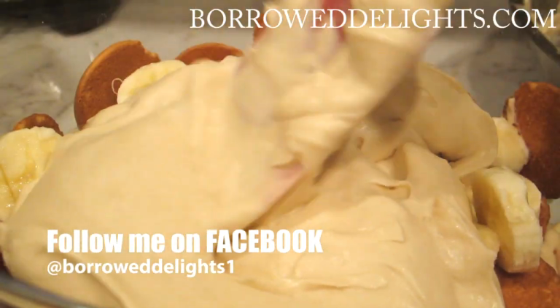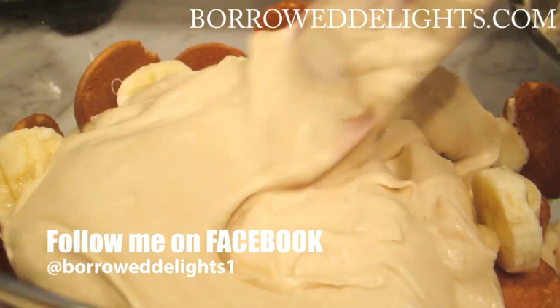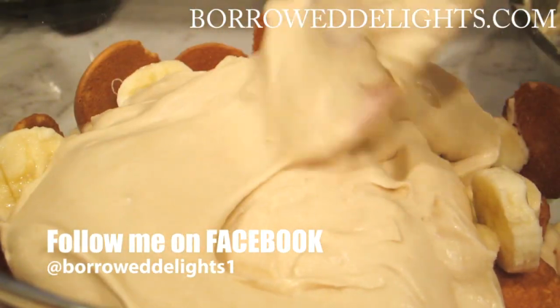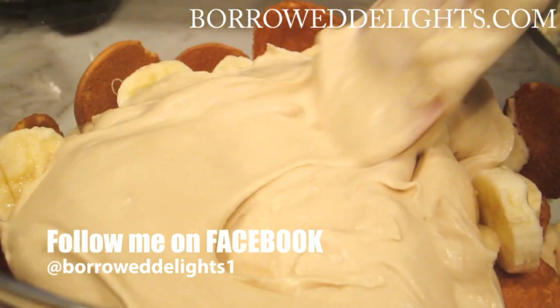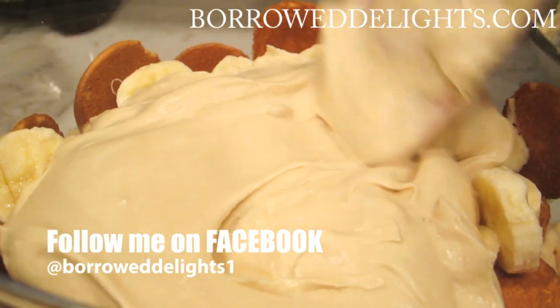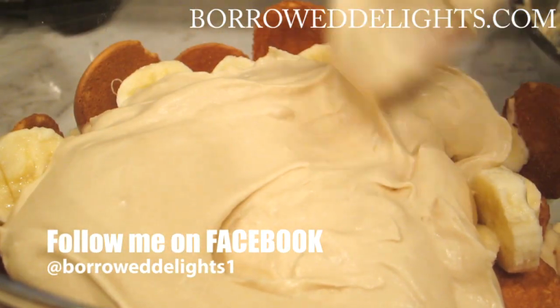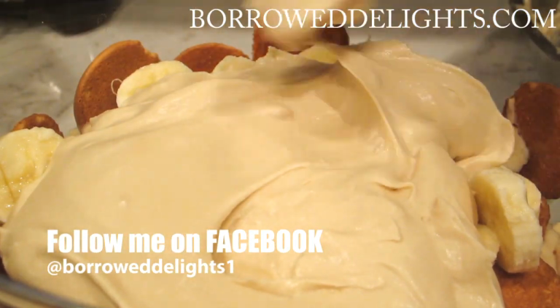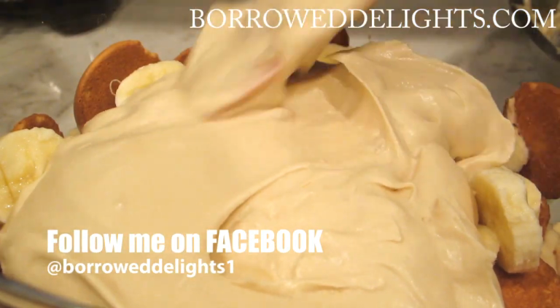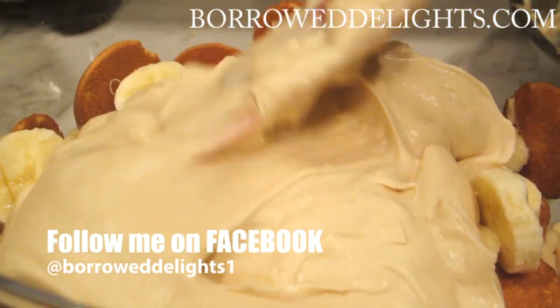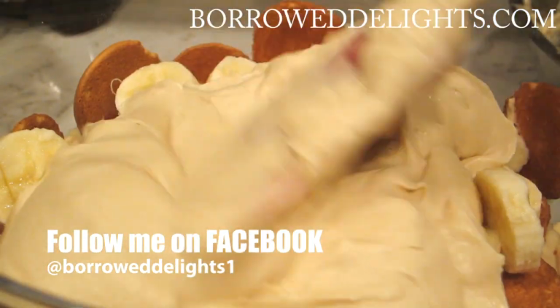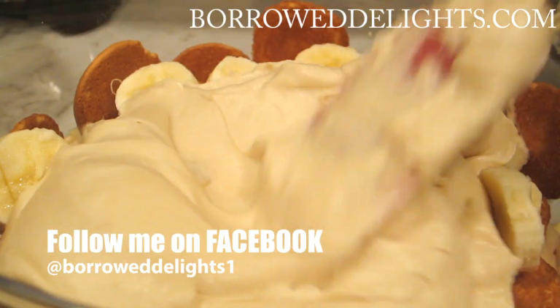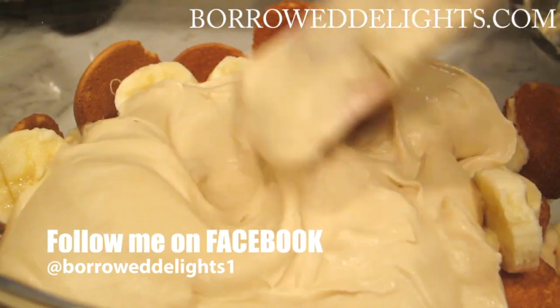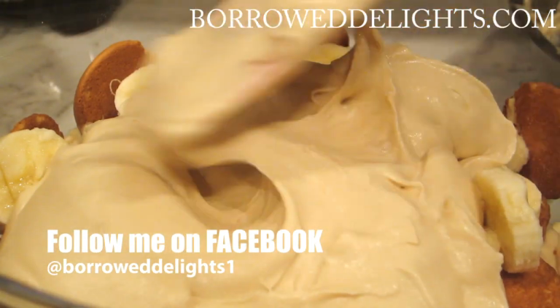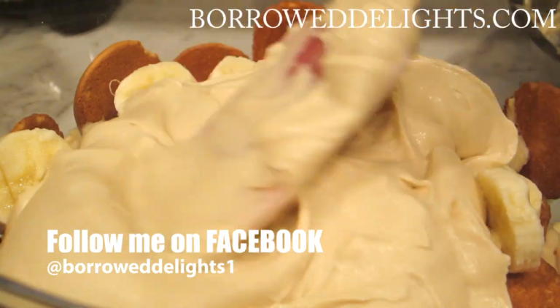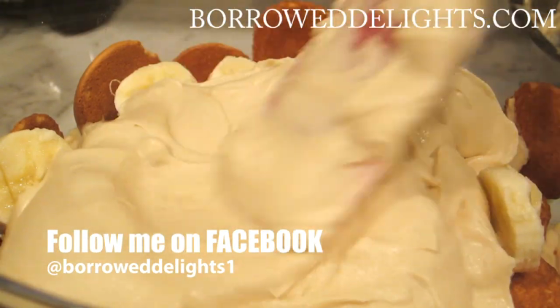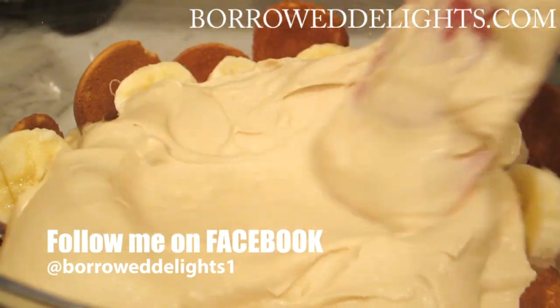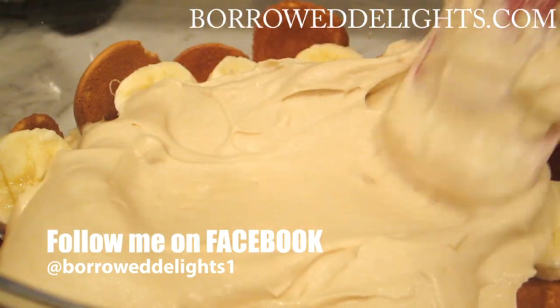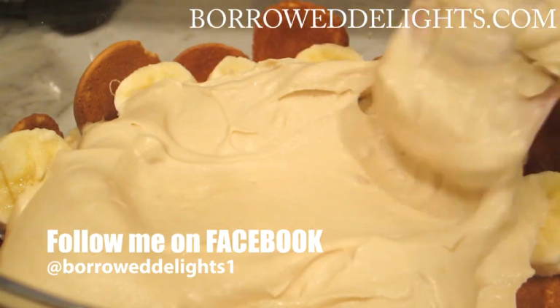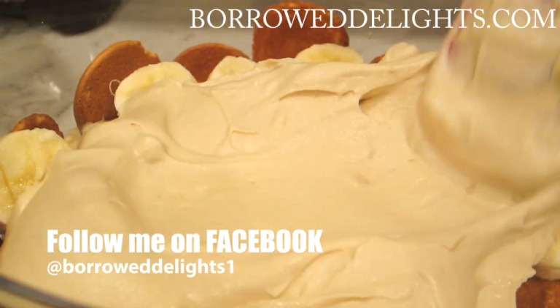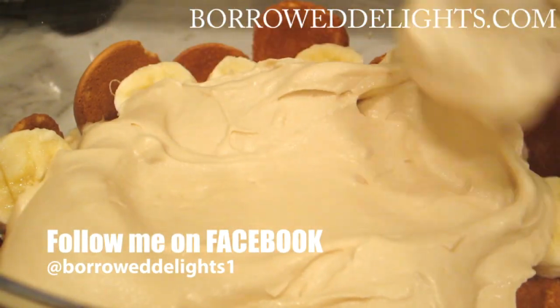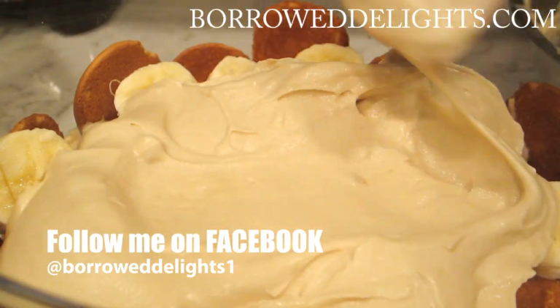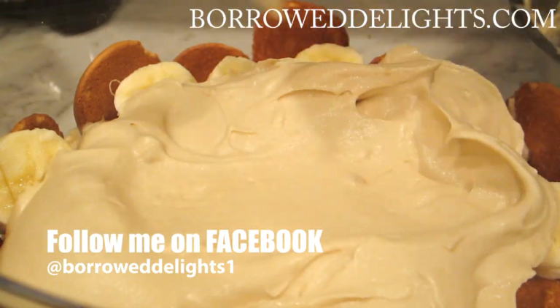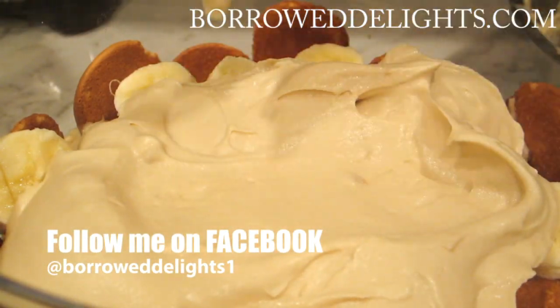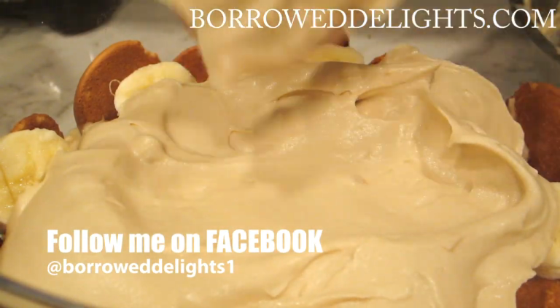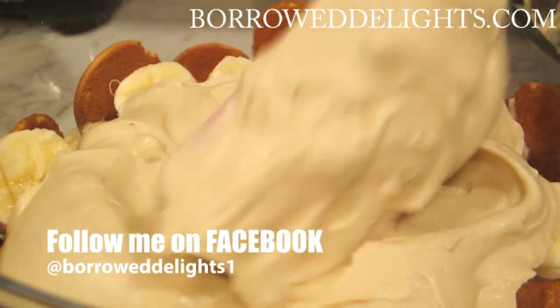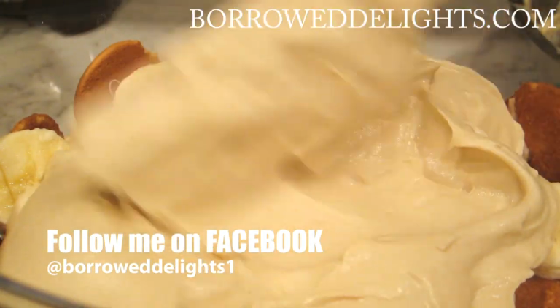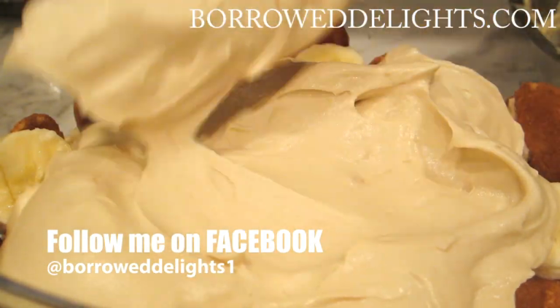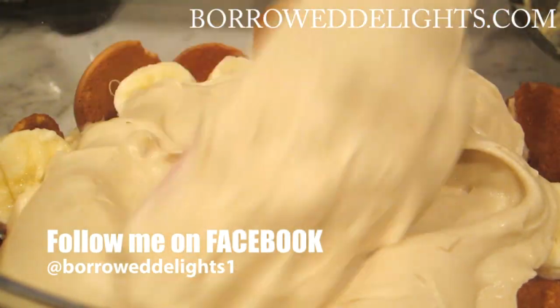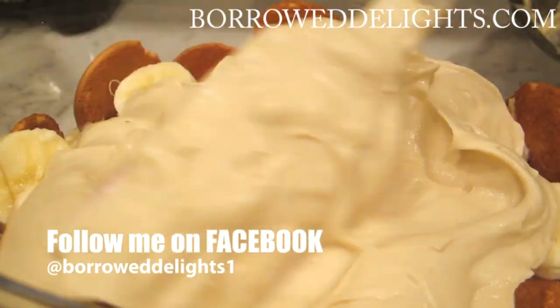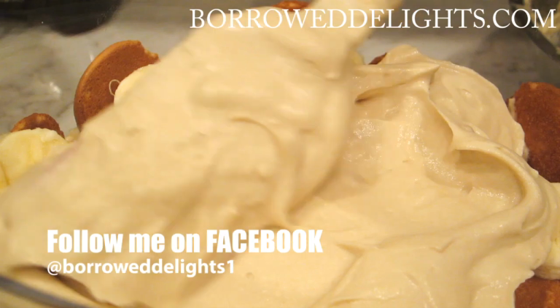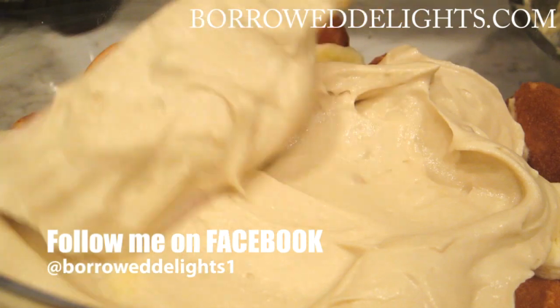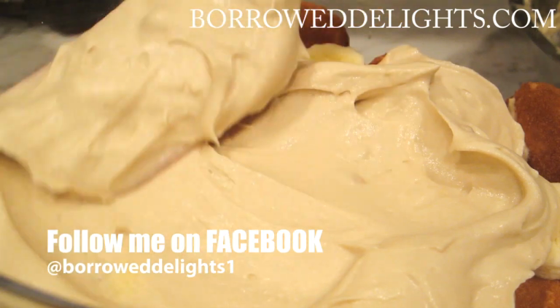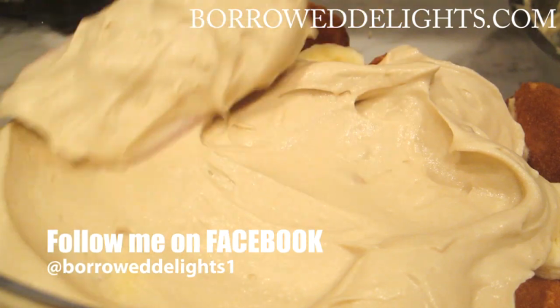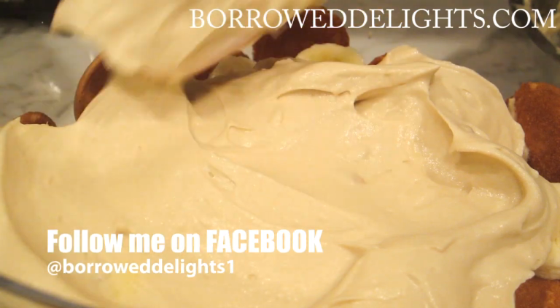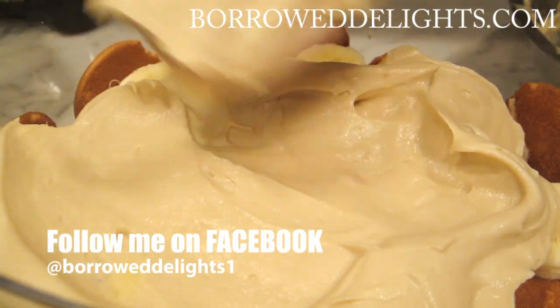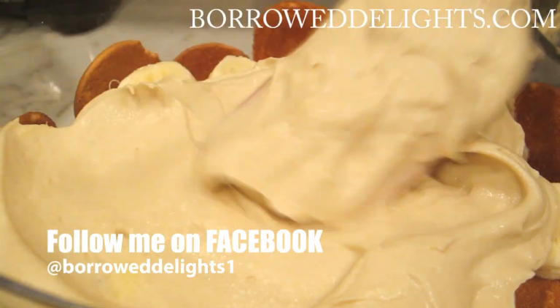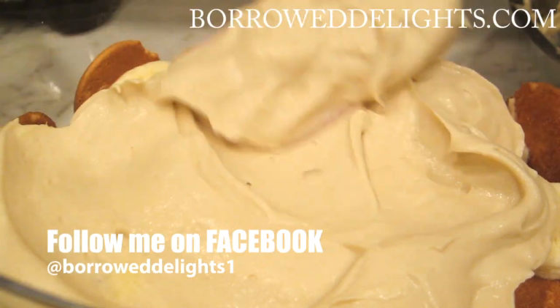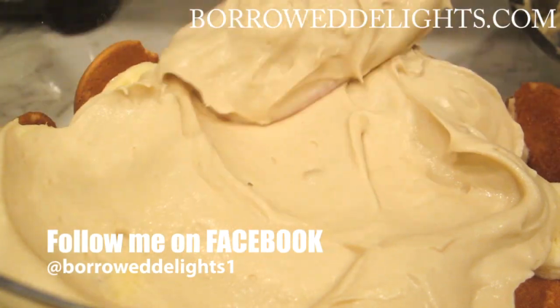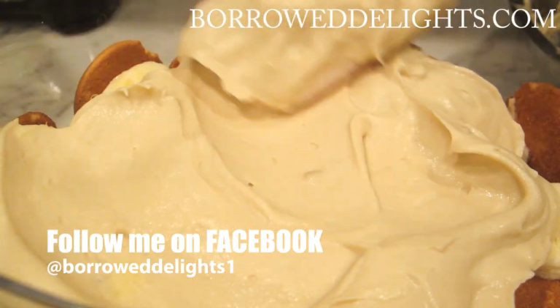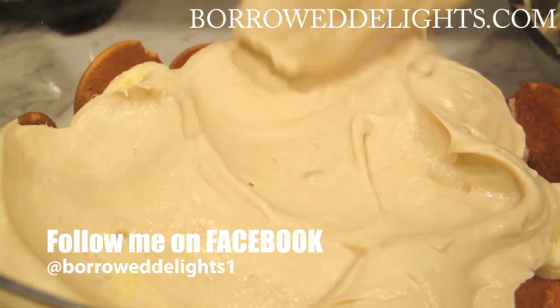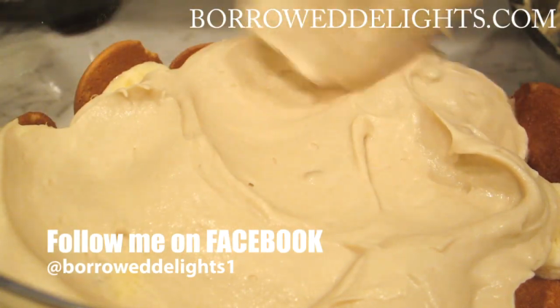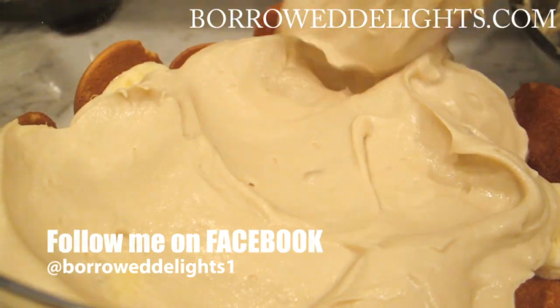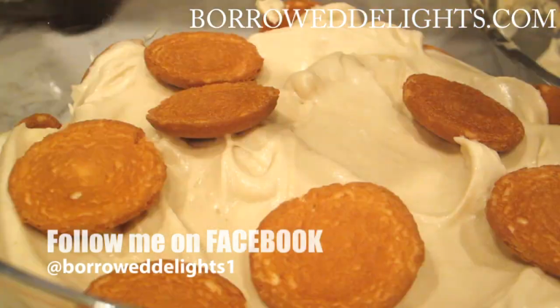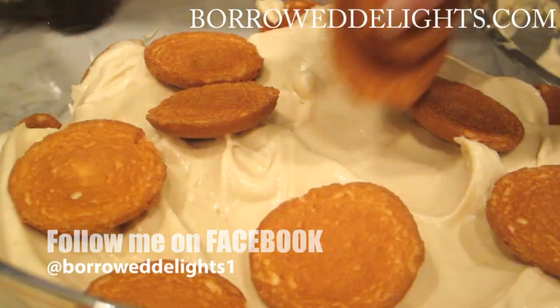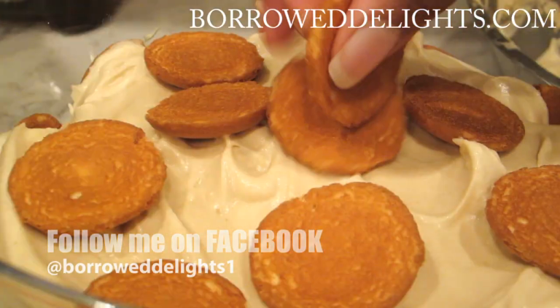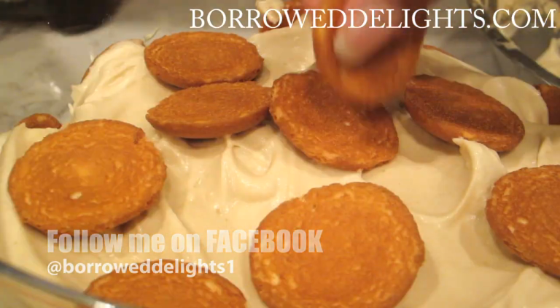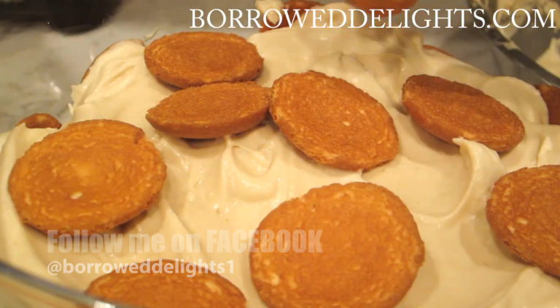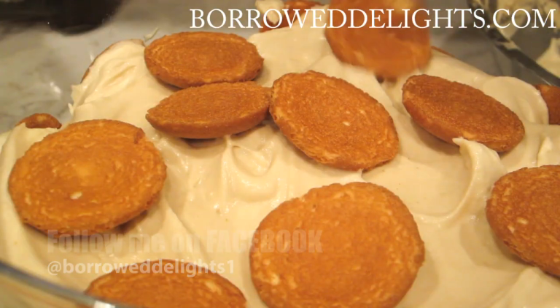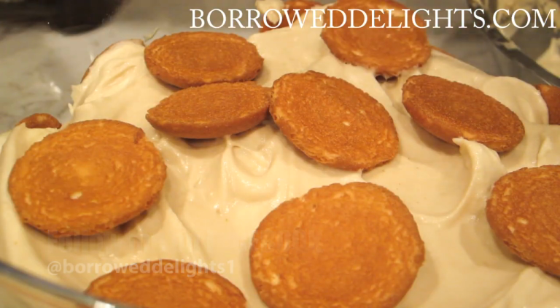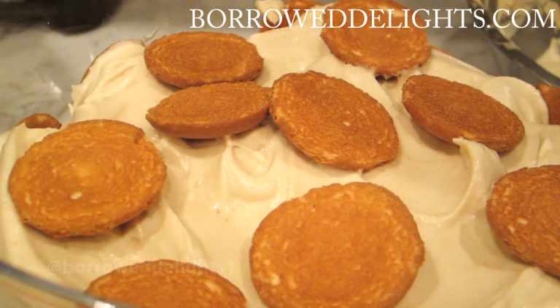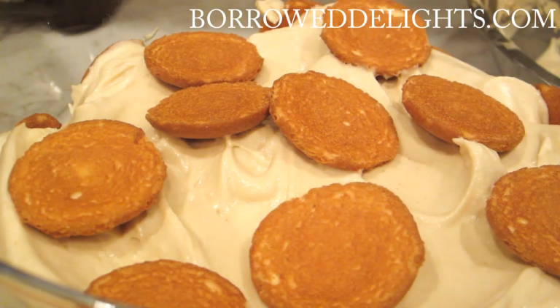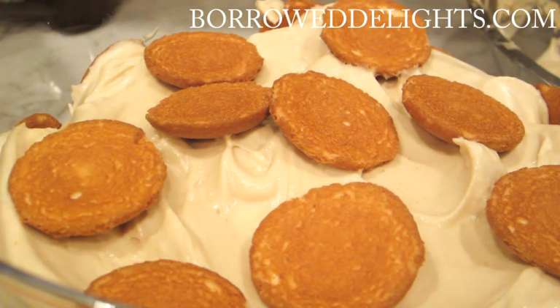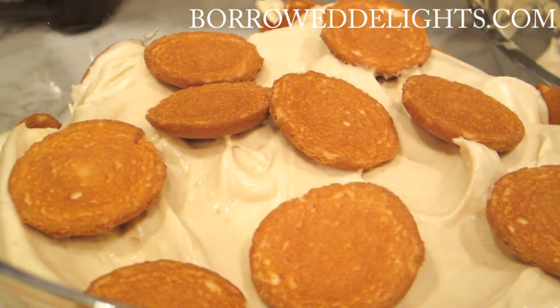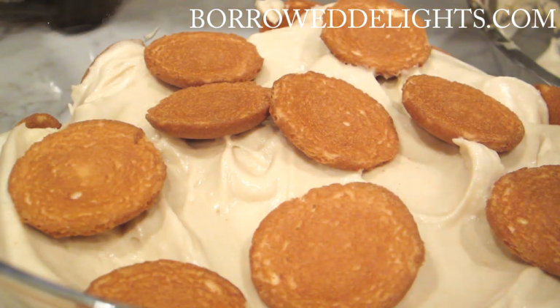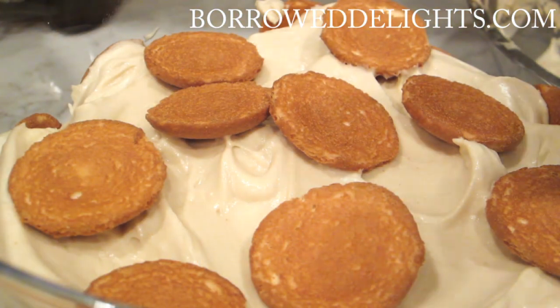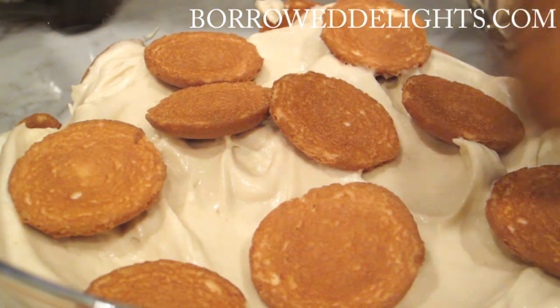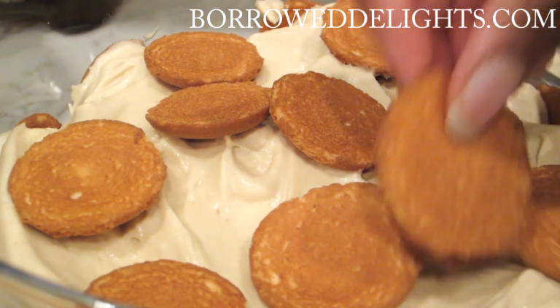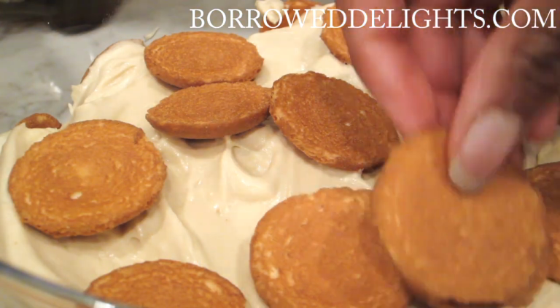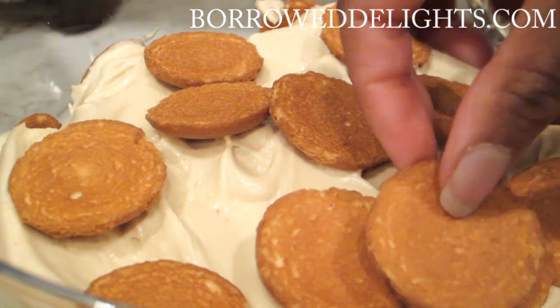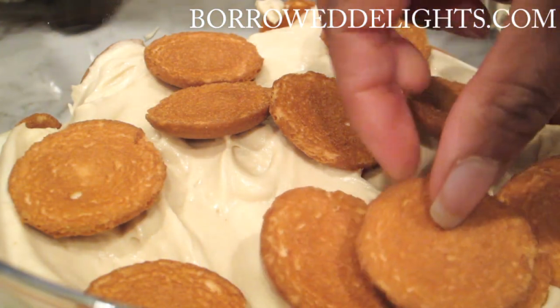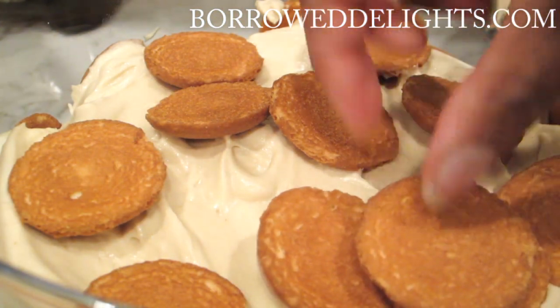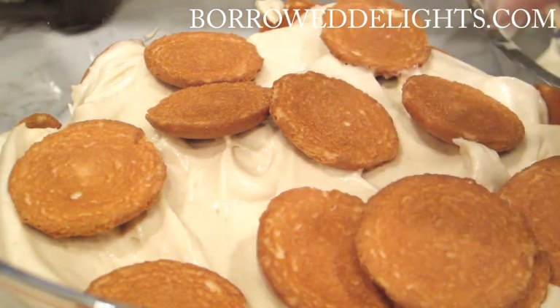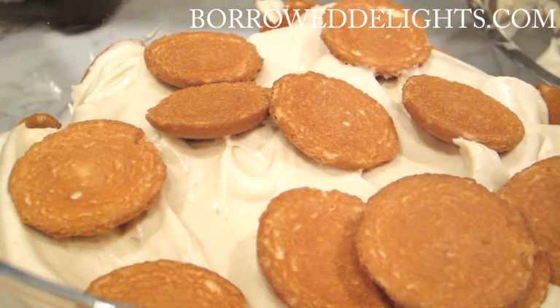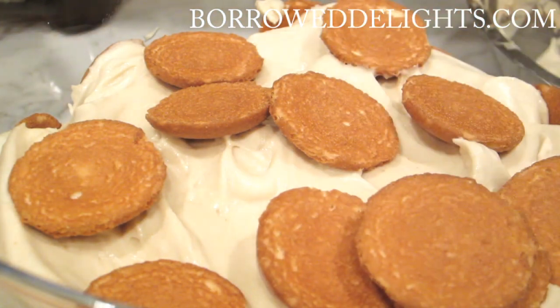Go ahead and cover this with some plastic wrap and place it into the fridge overnight, and then you're ready to serve.